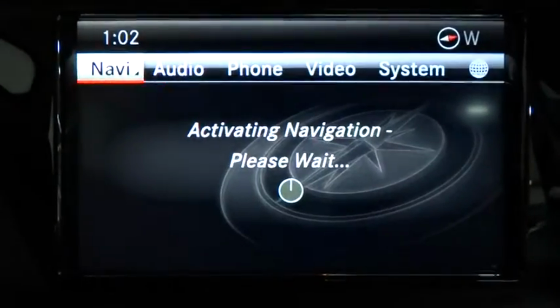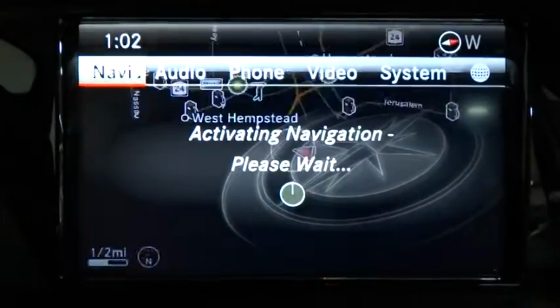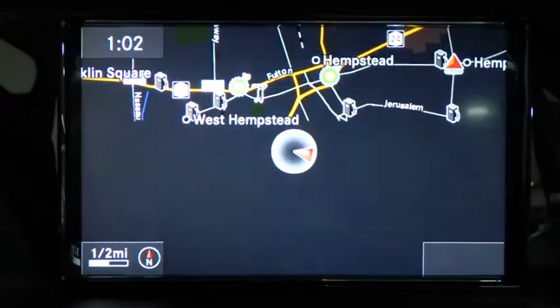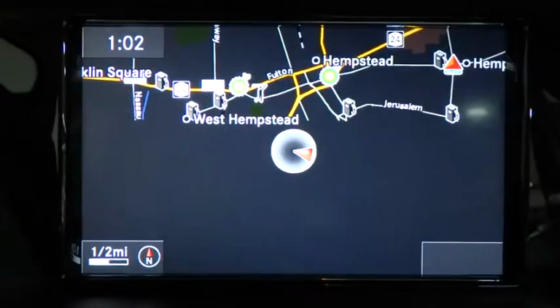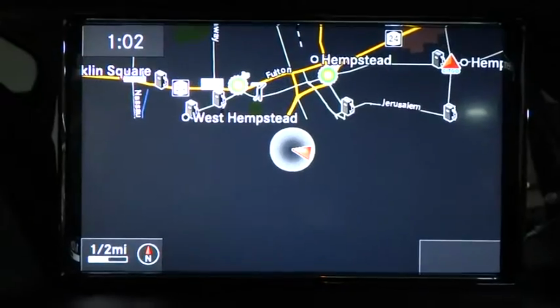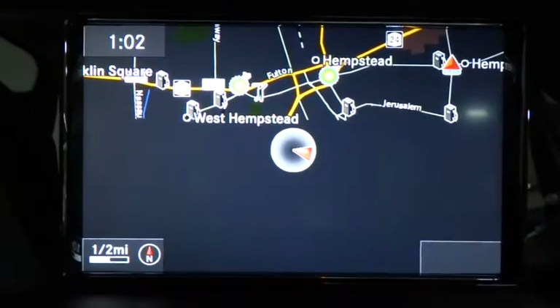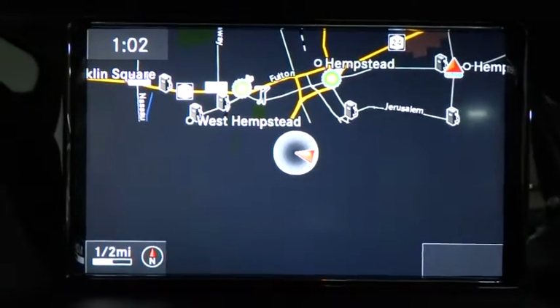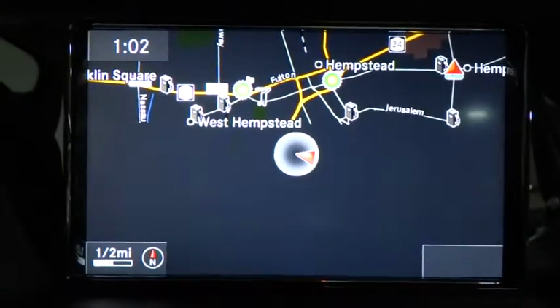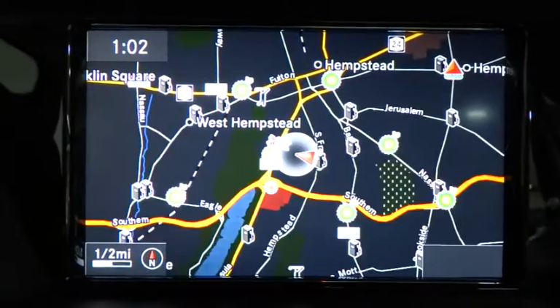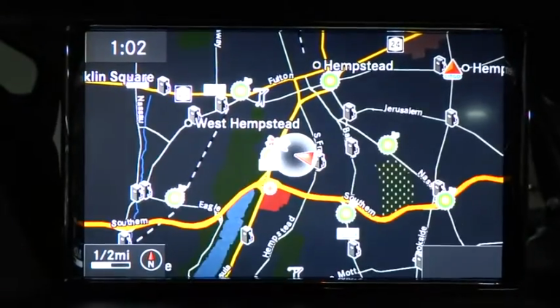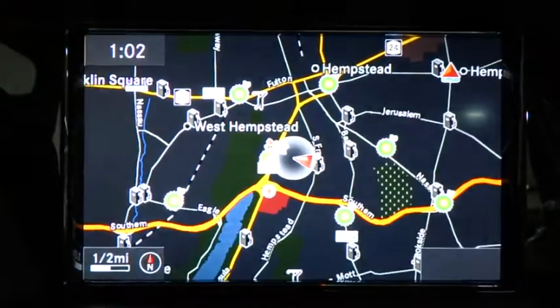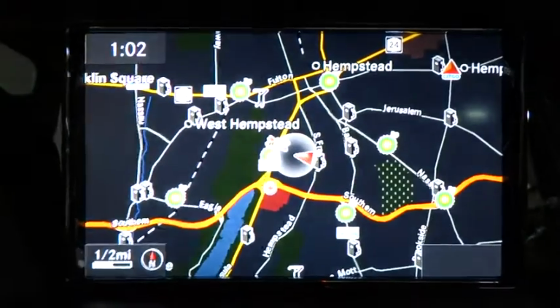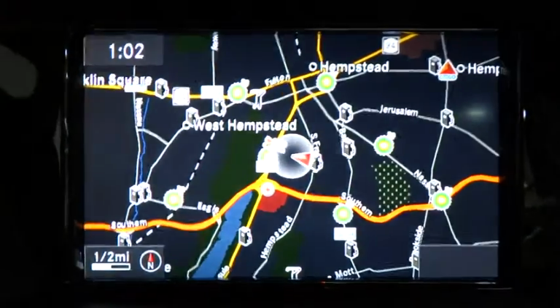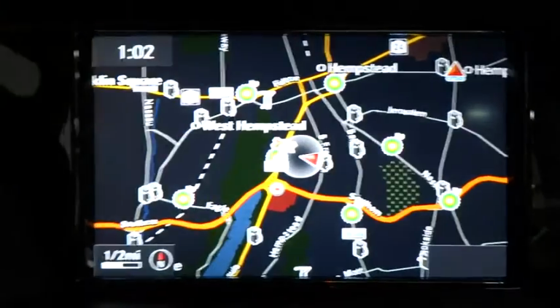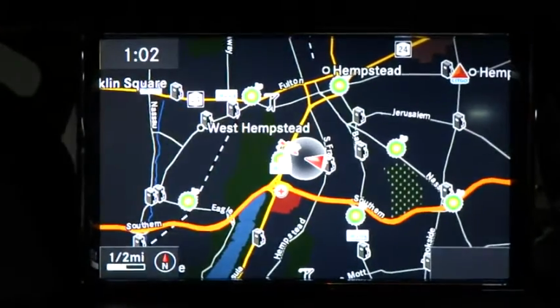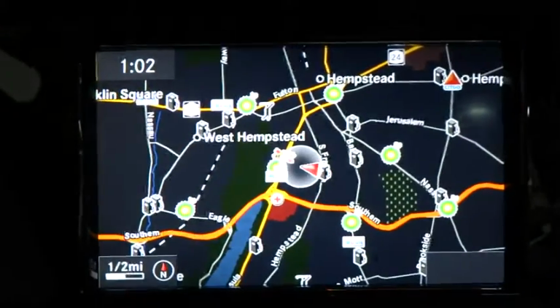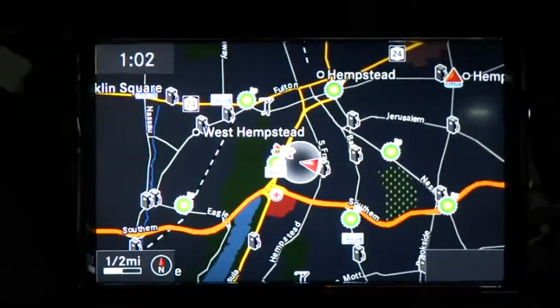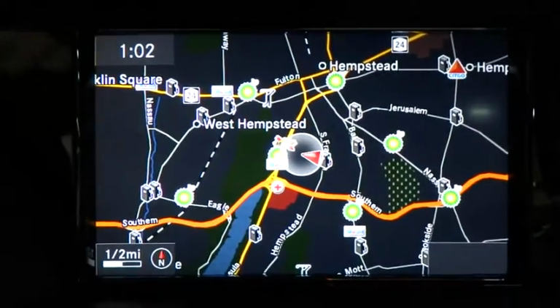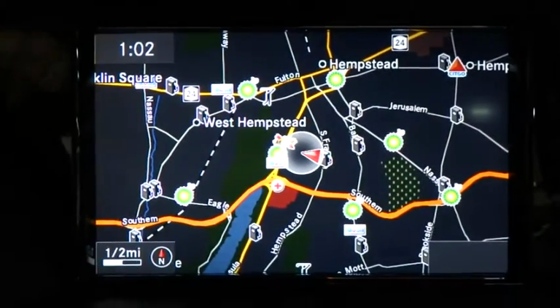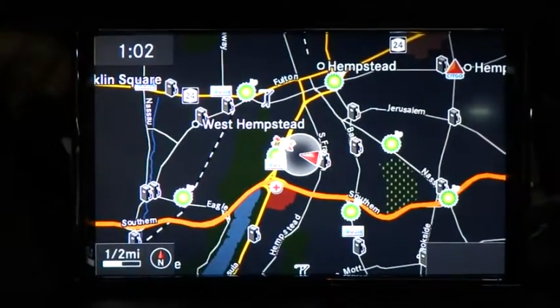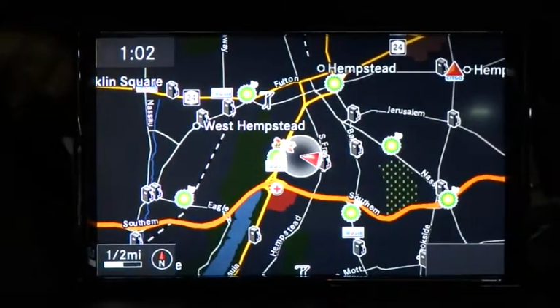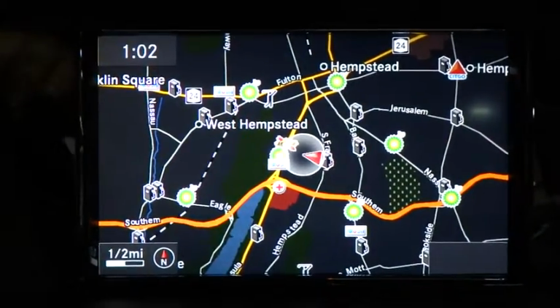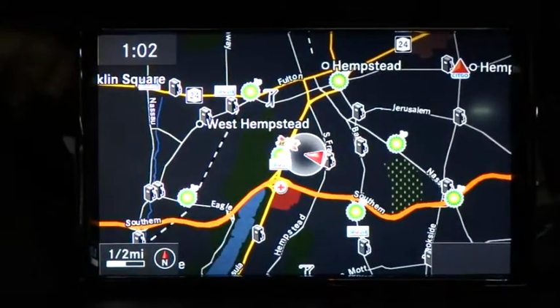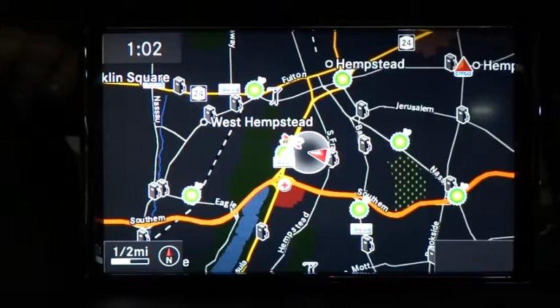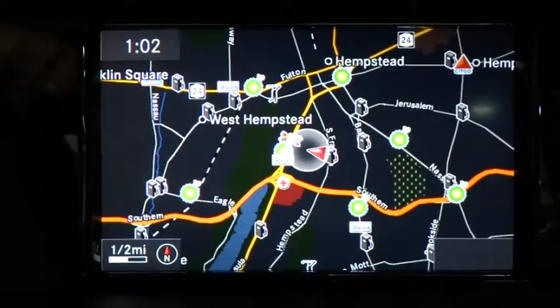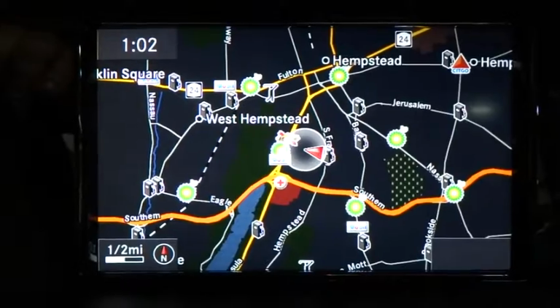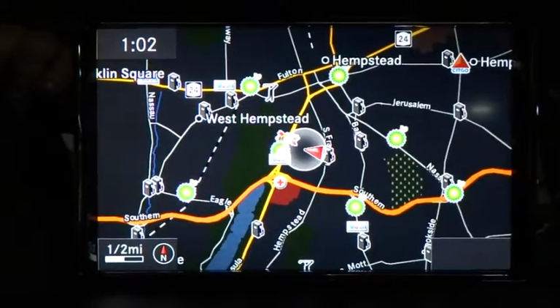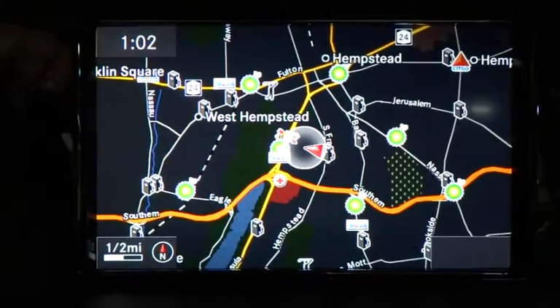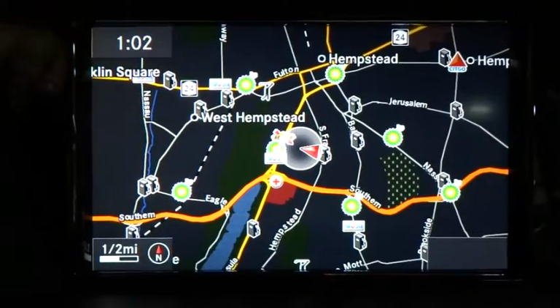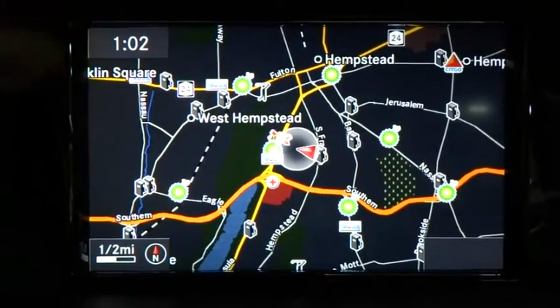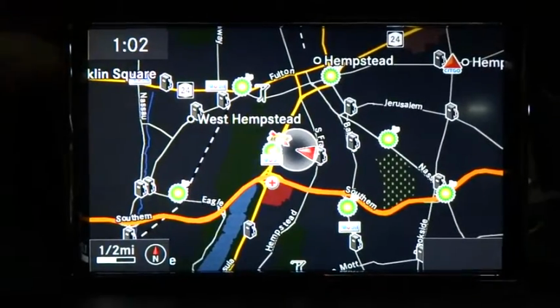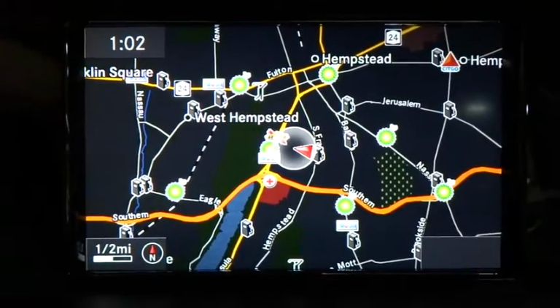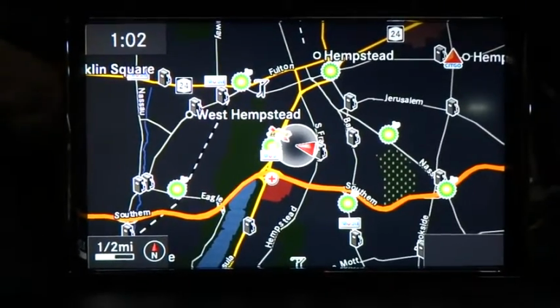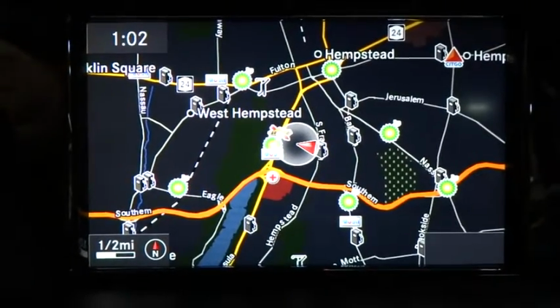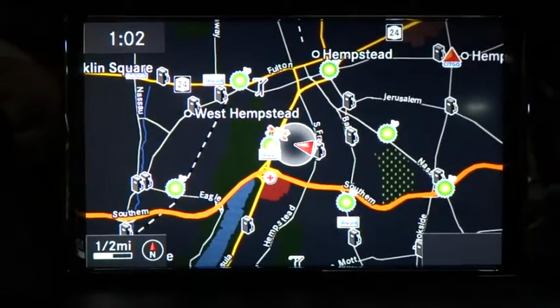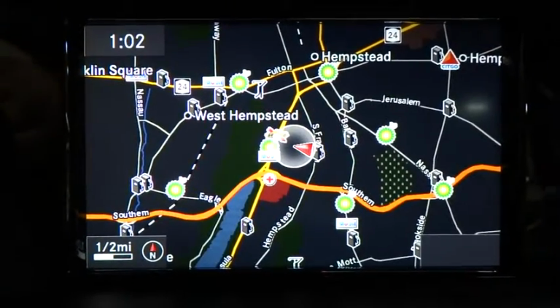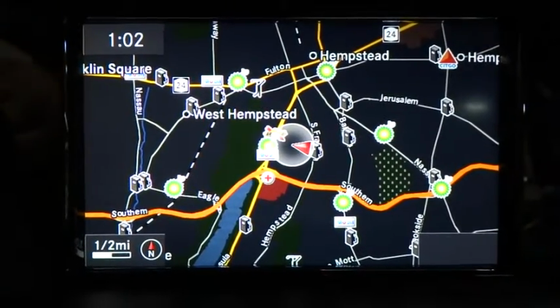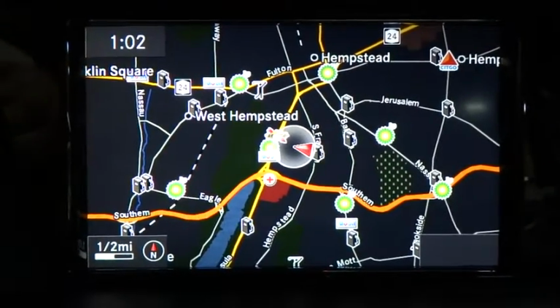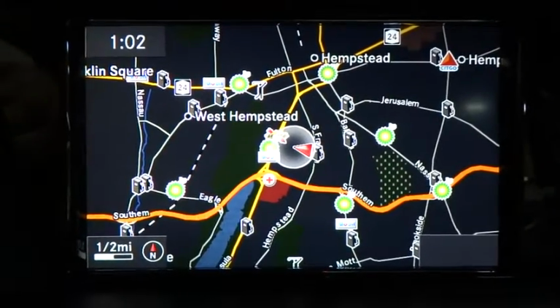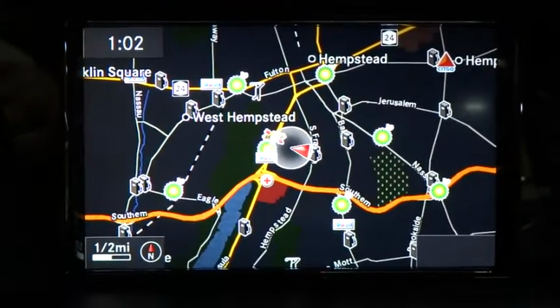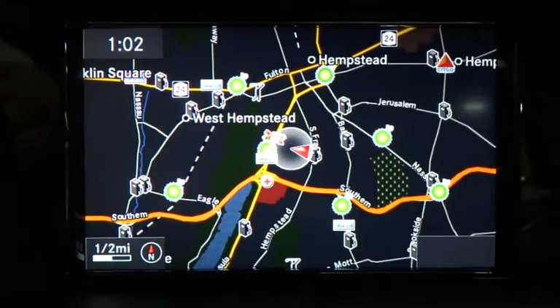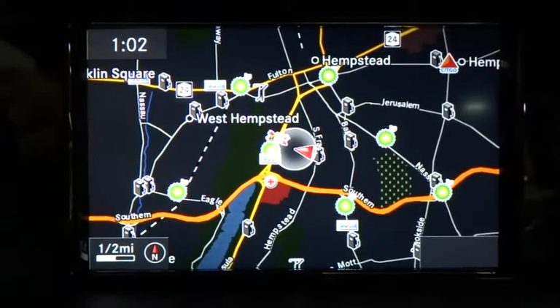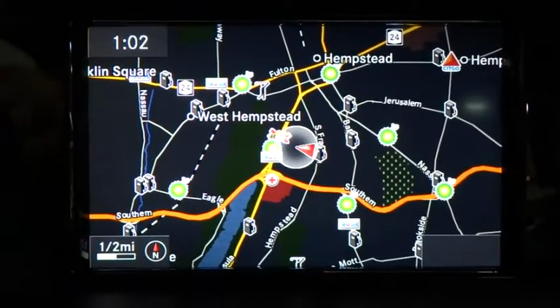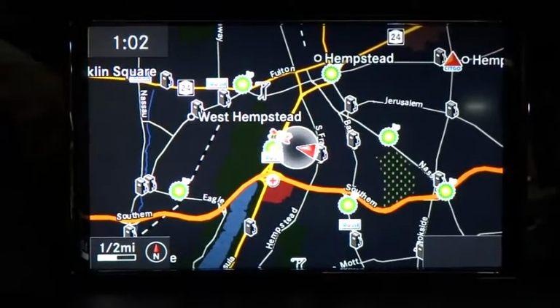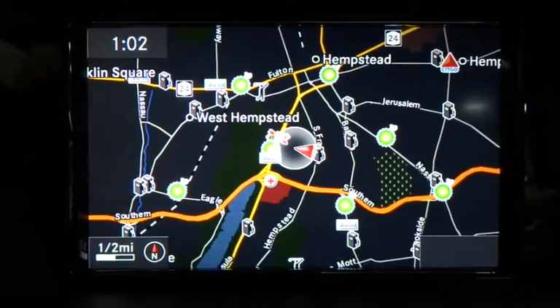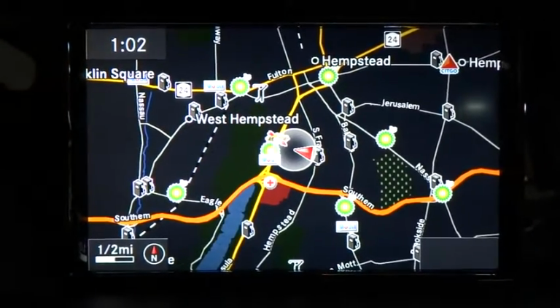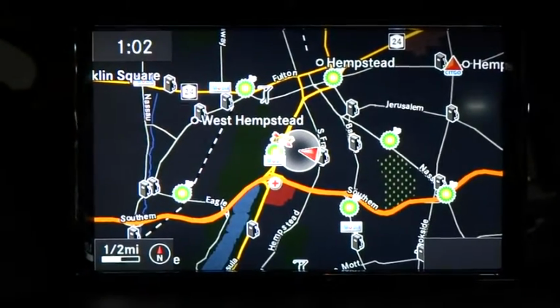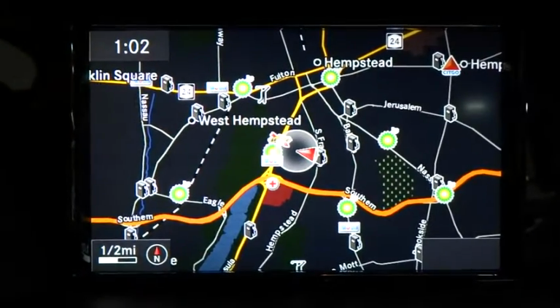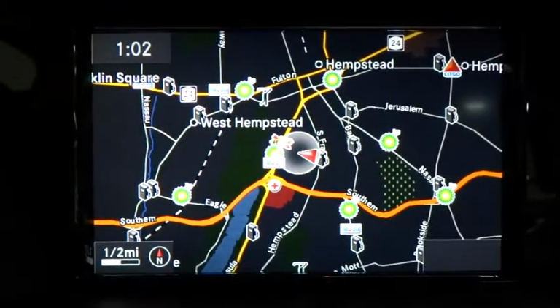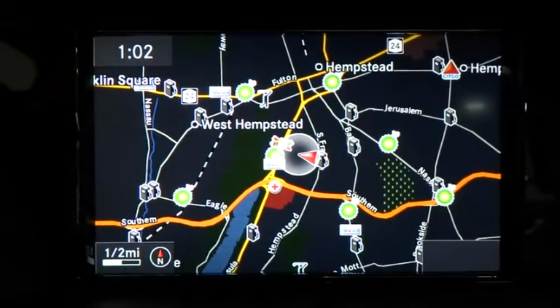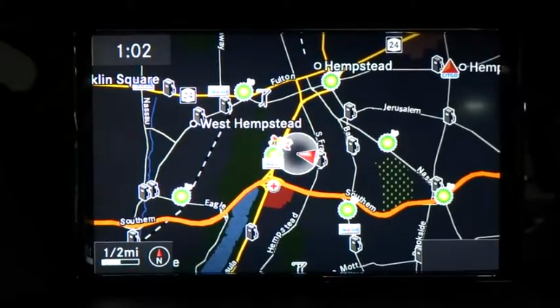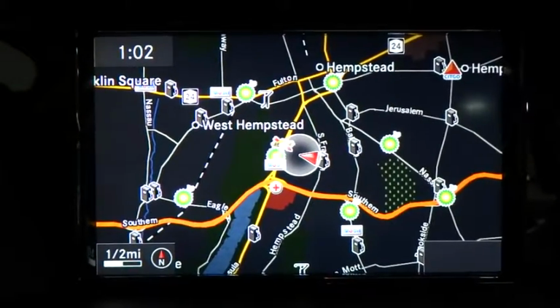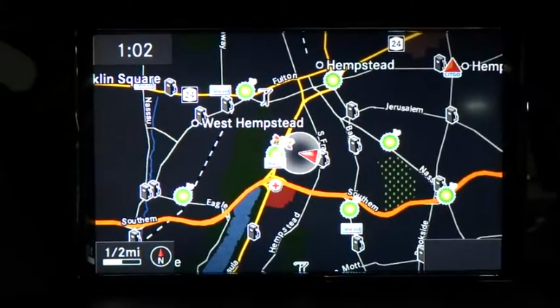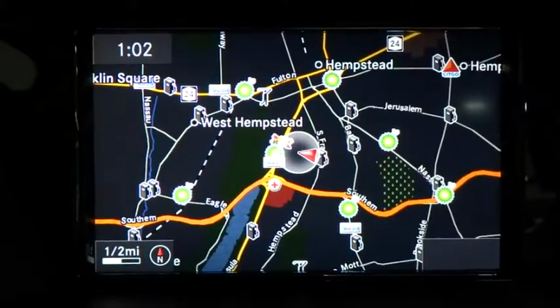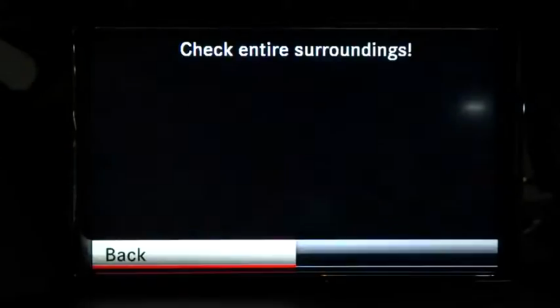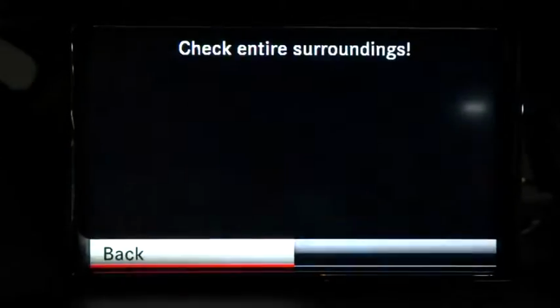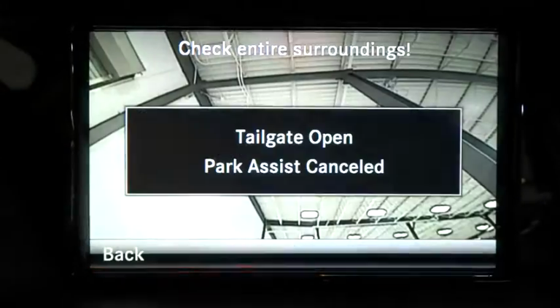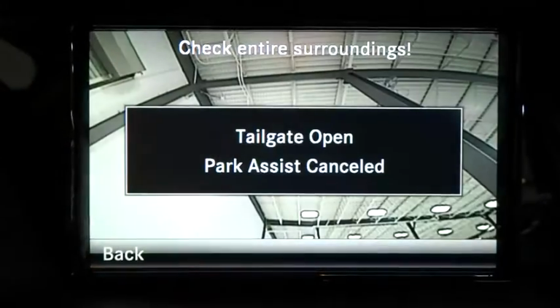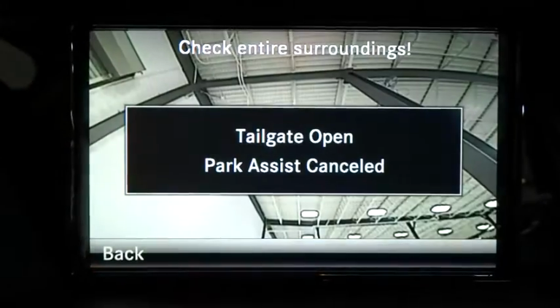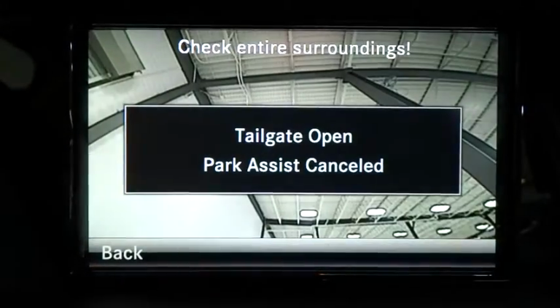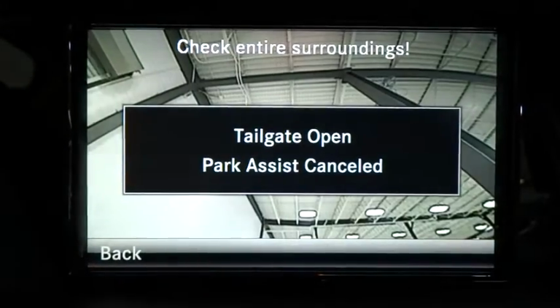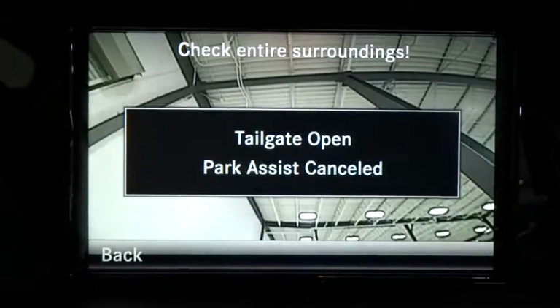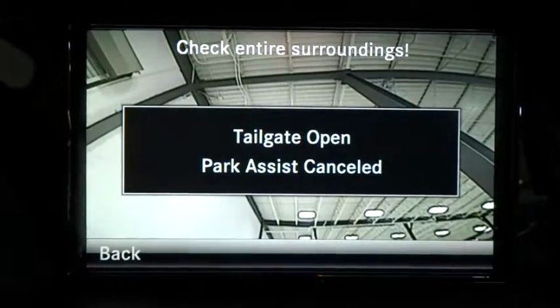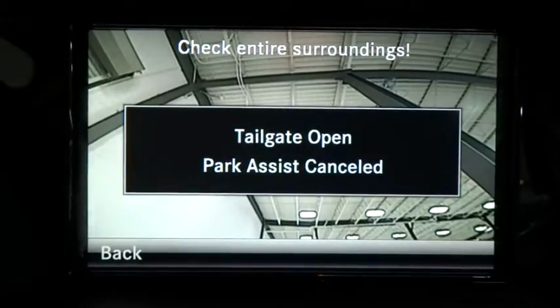Tachometer, perimeter alarm, body color door handles, tinted glass, engine immobilizer, power tilting steering wheel.